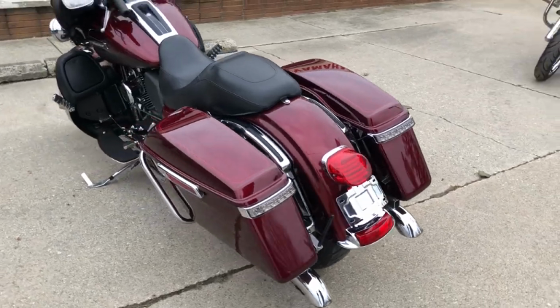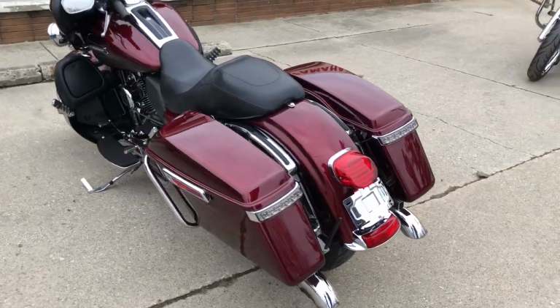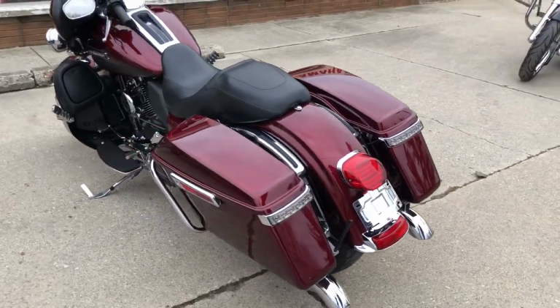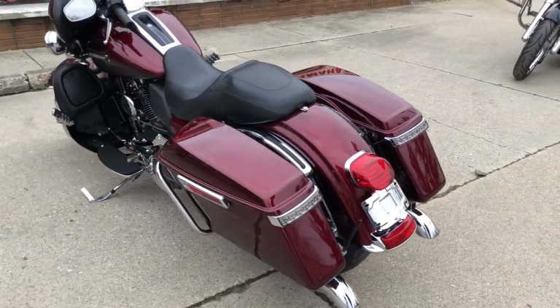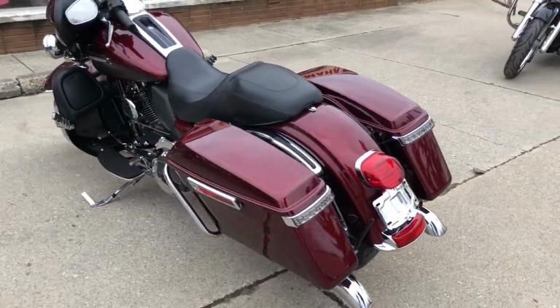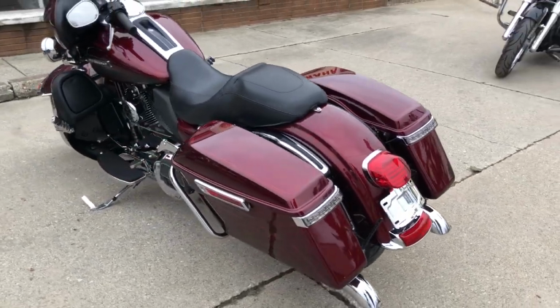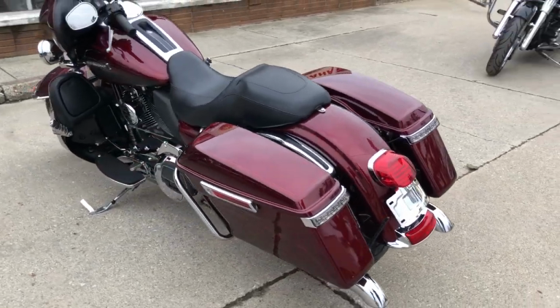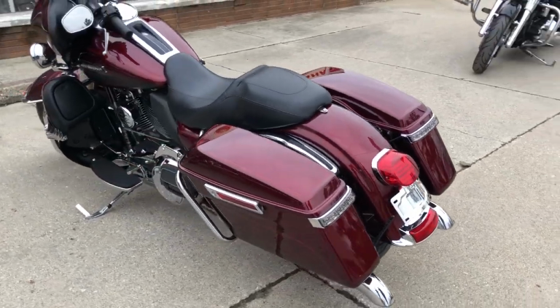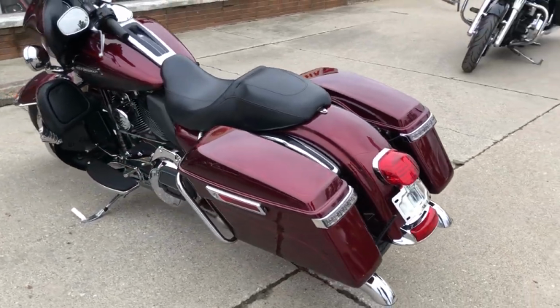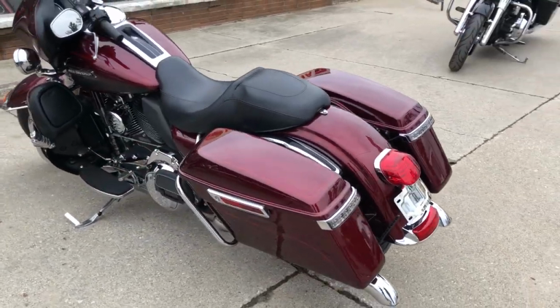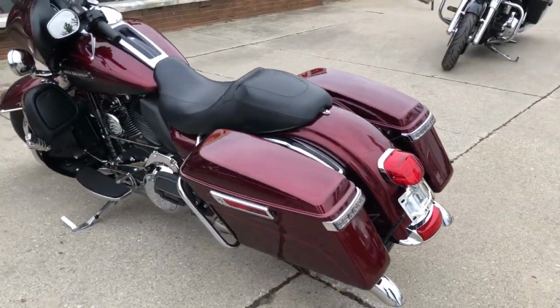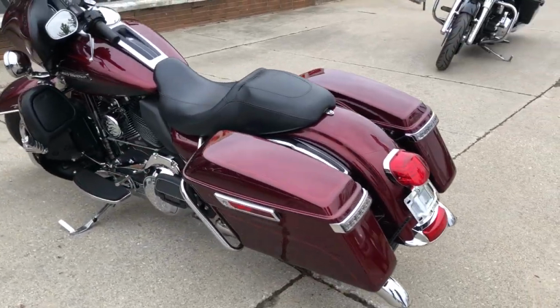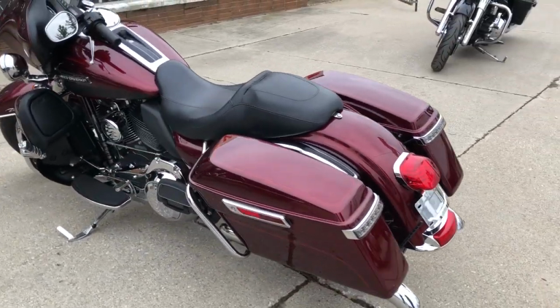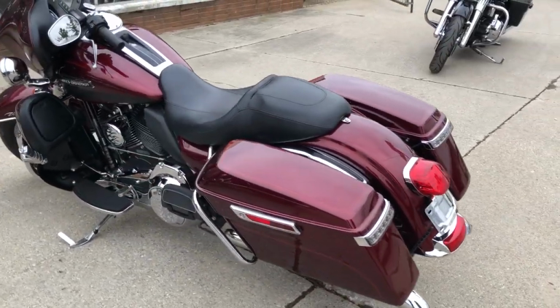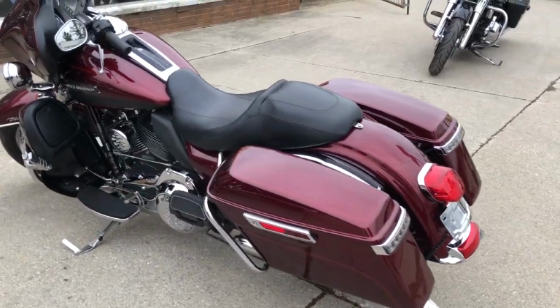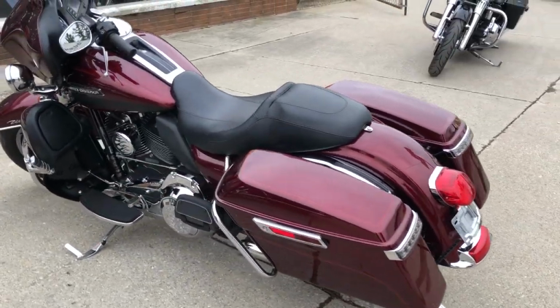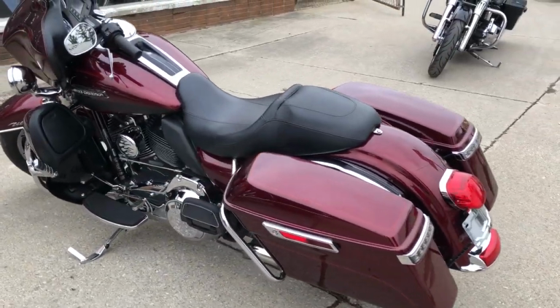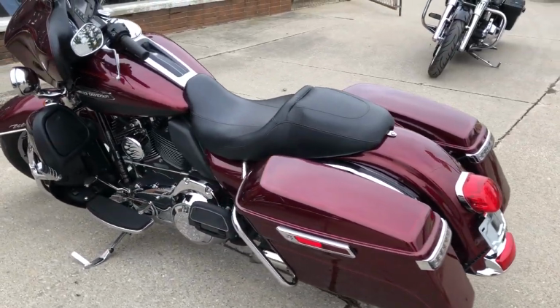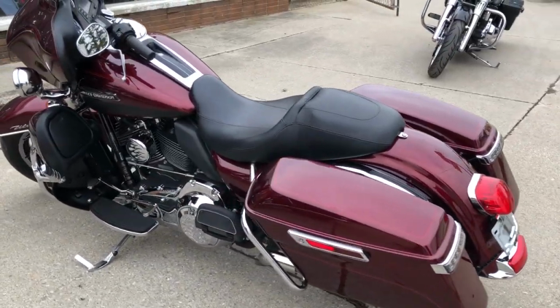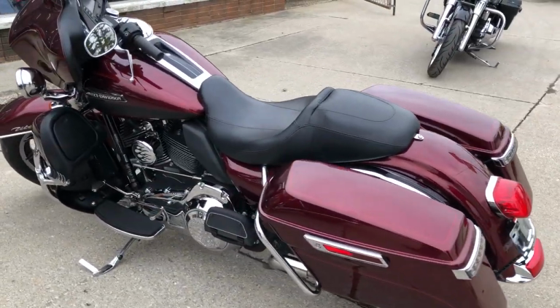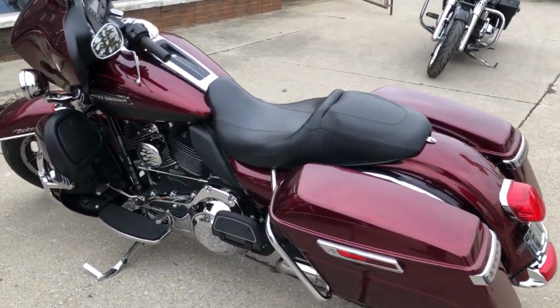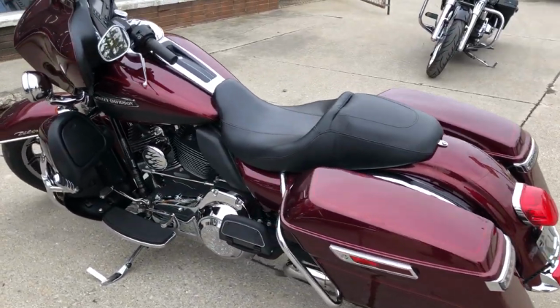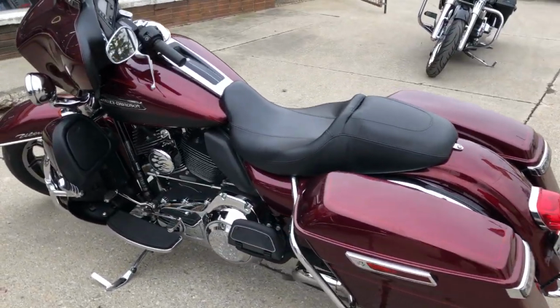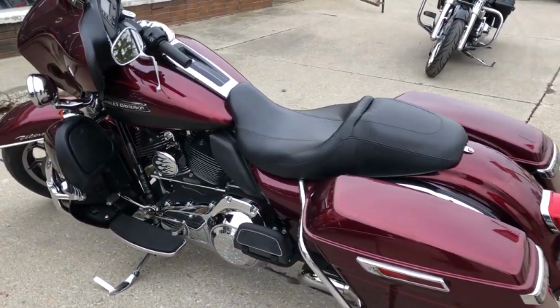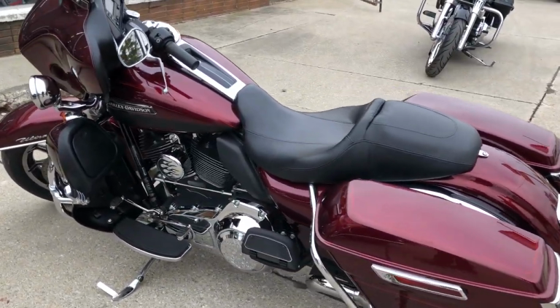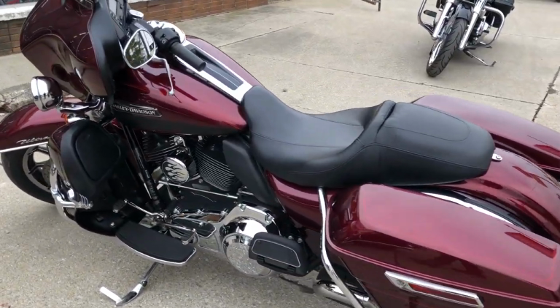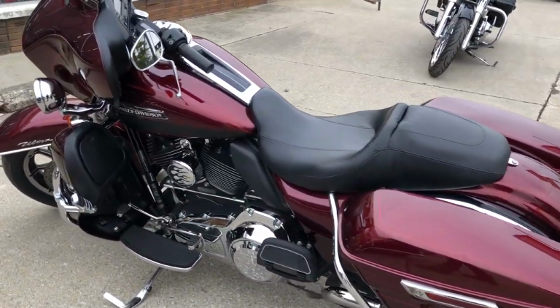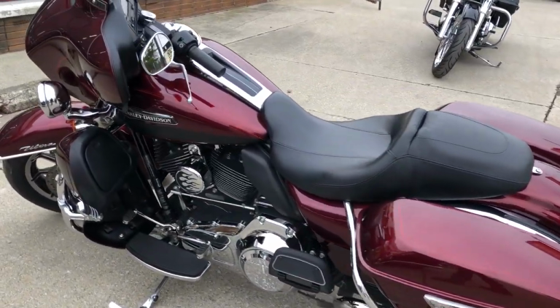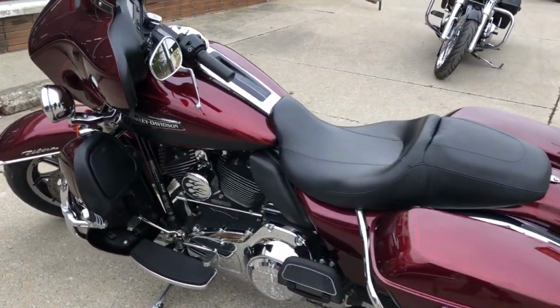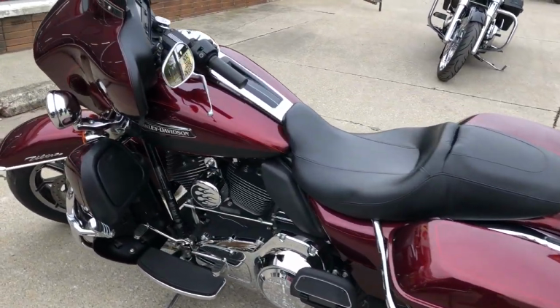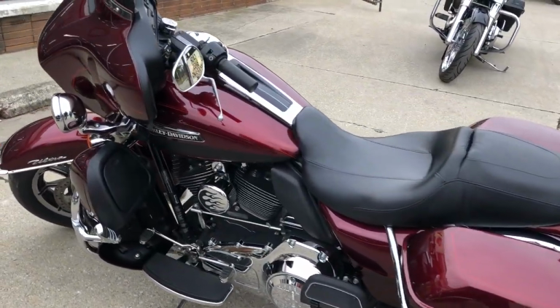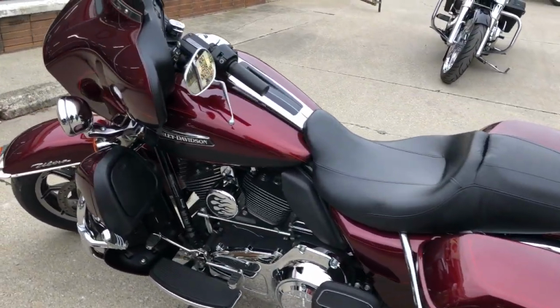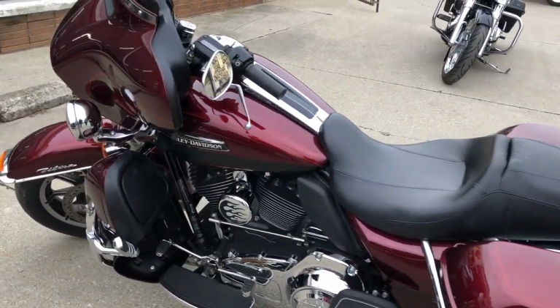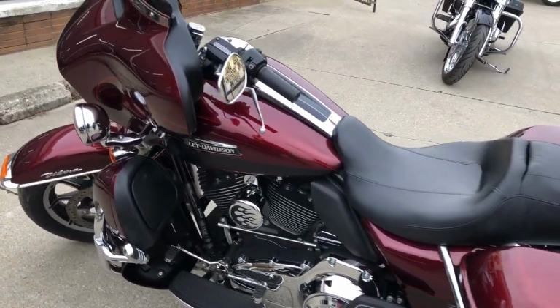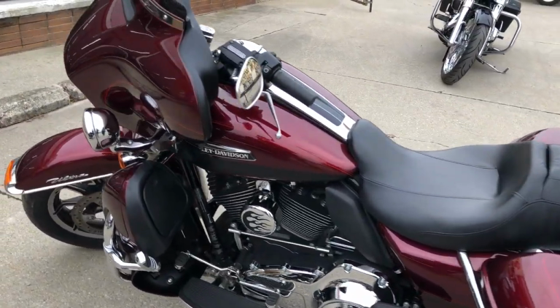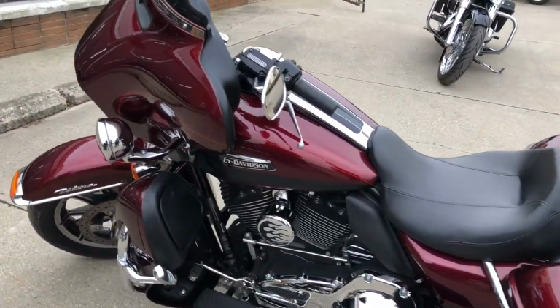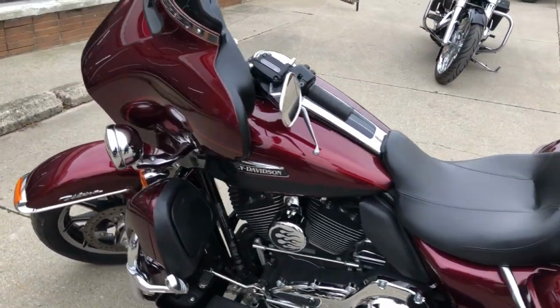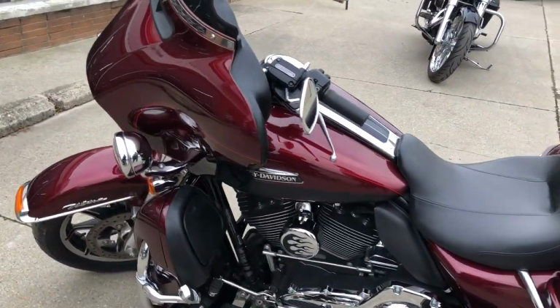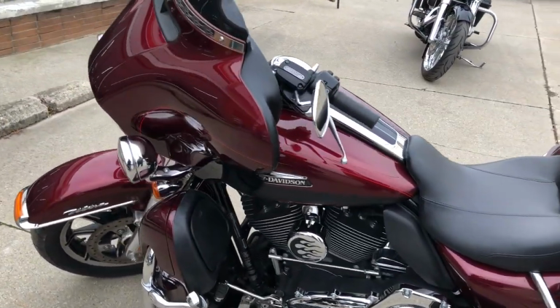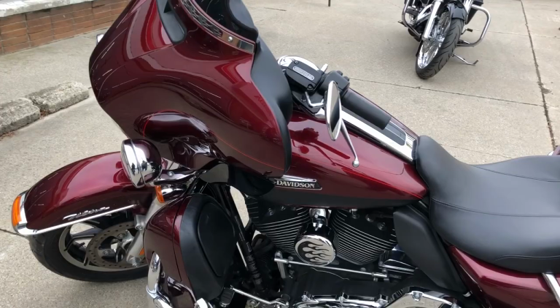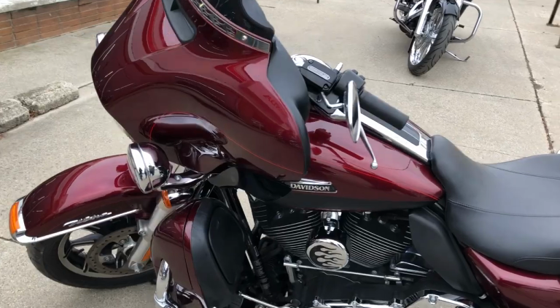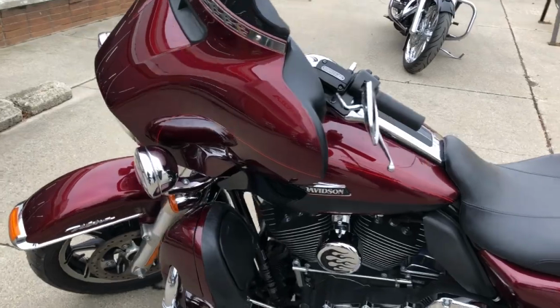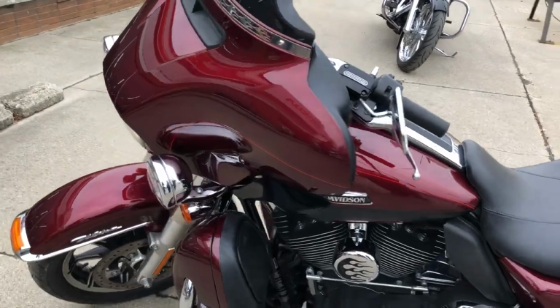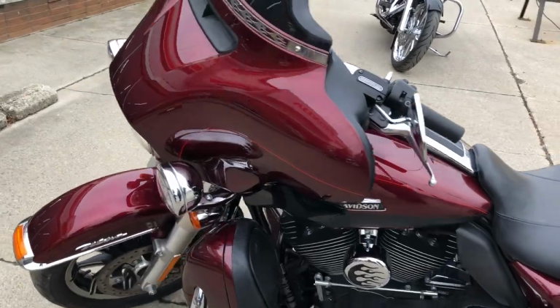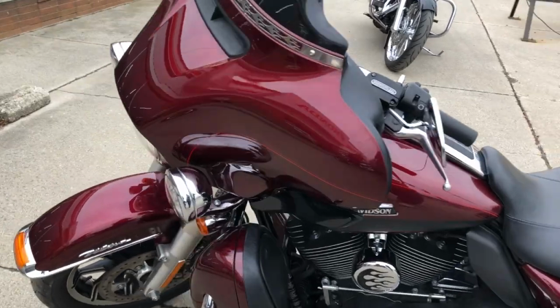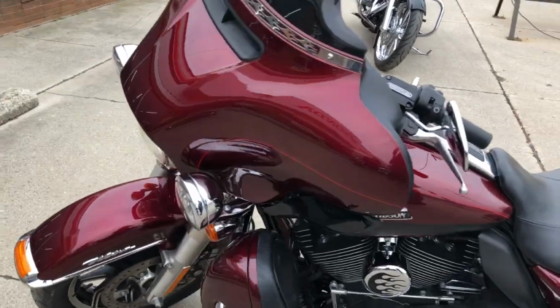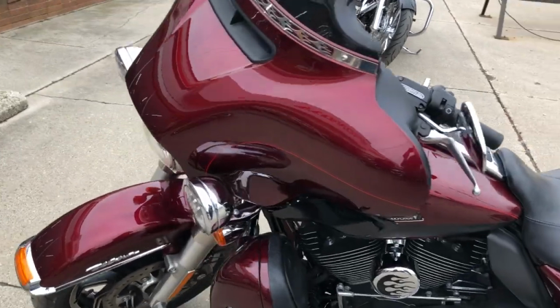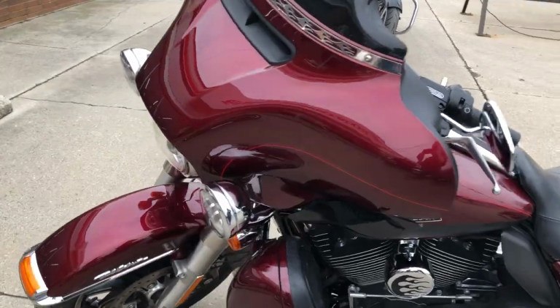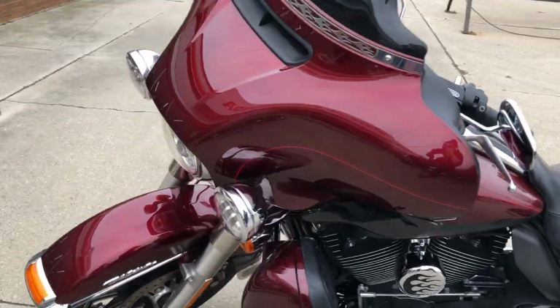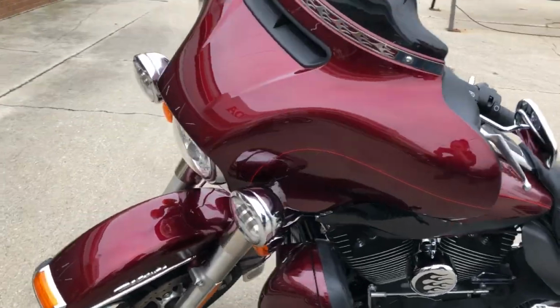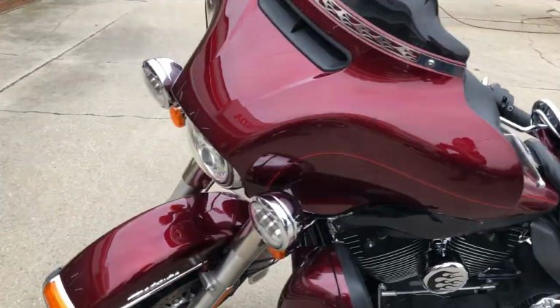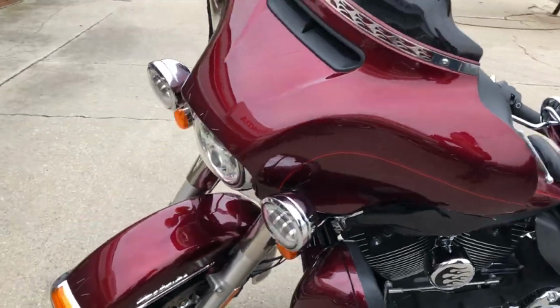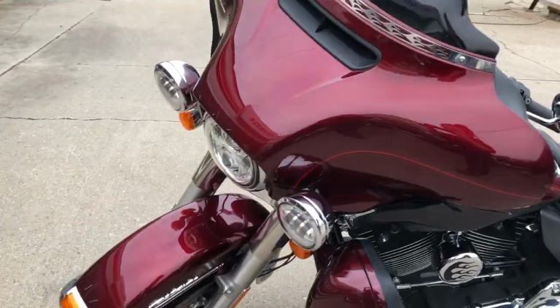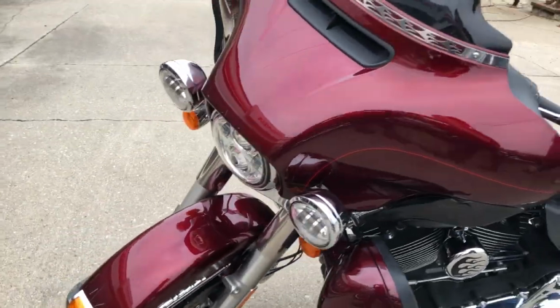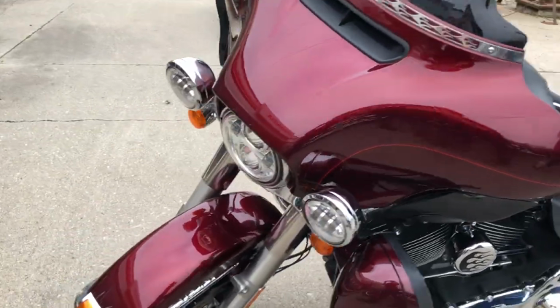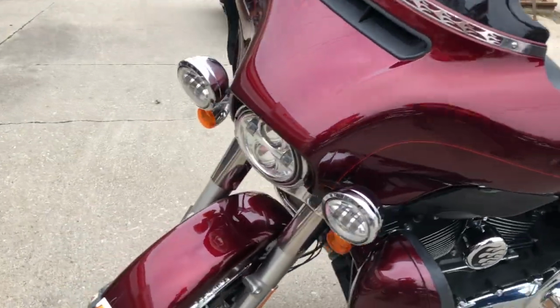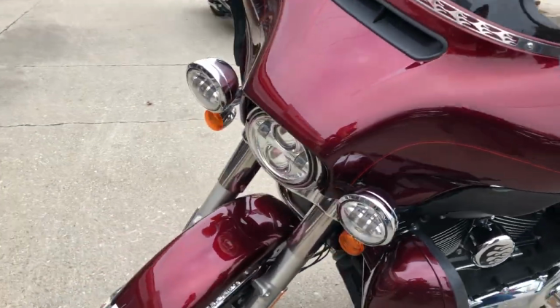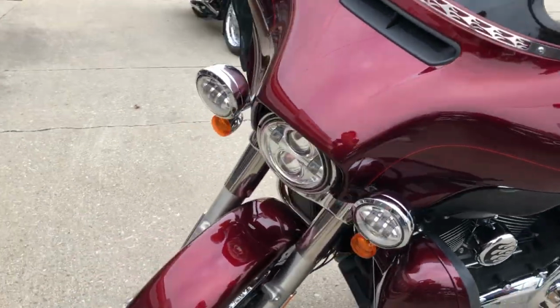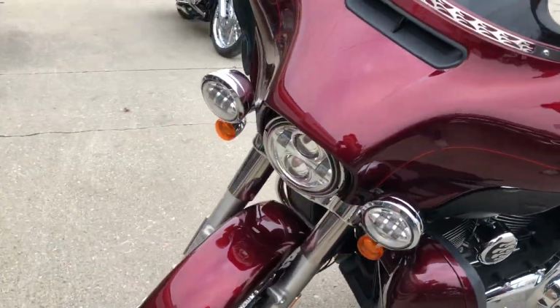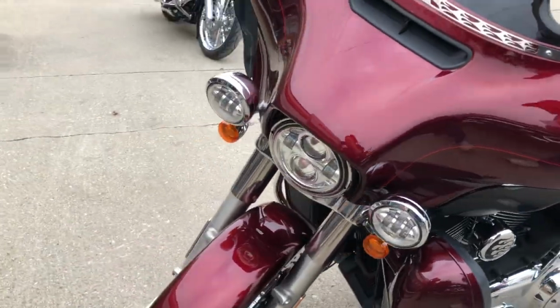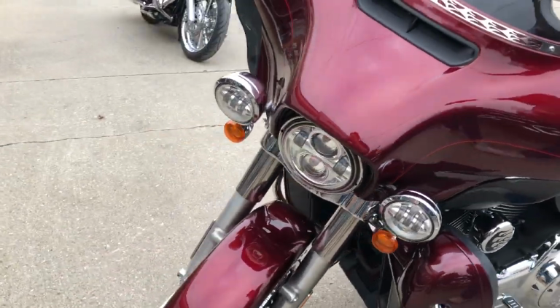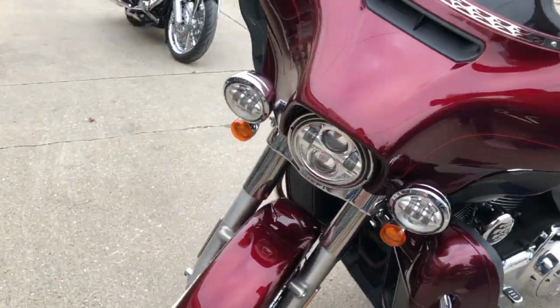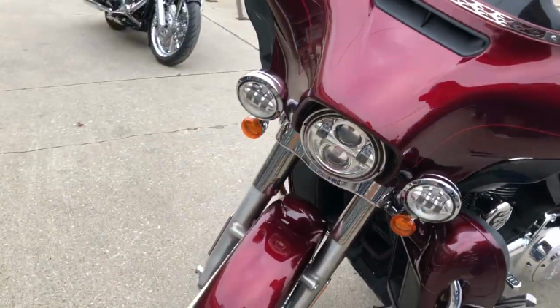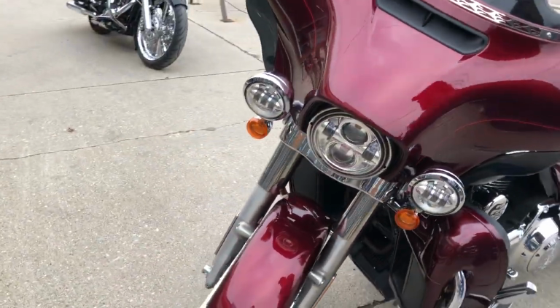No dents, no dings, no scratches on this one, guys. It is ready to go. Check that — this is scarlet red and vivid black.